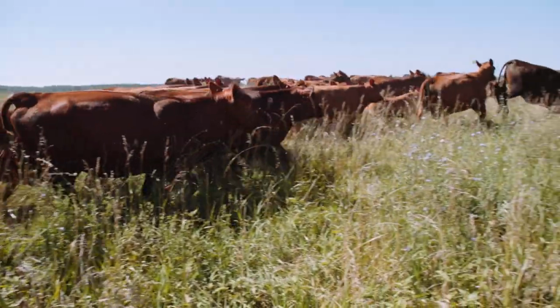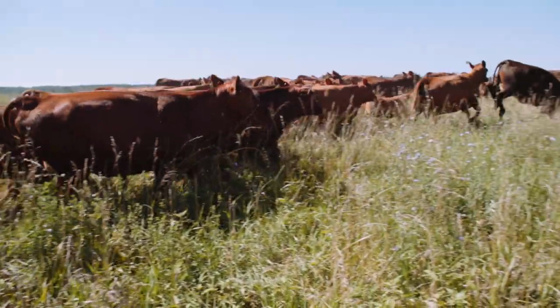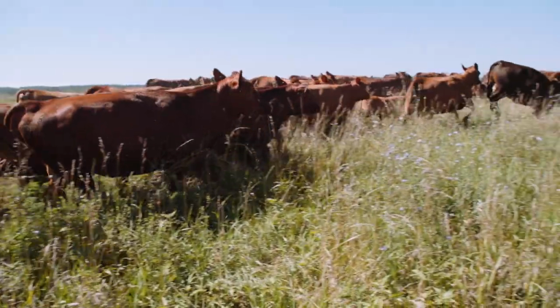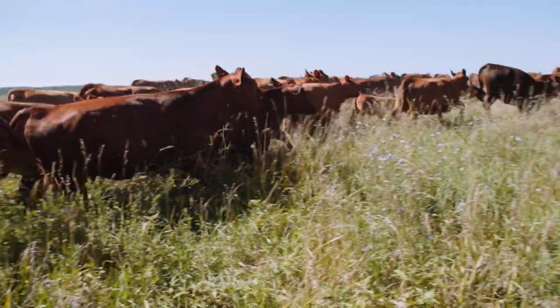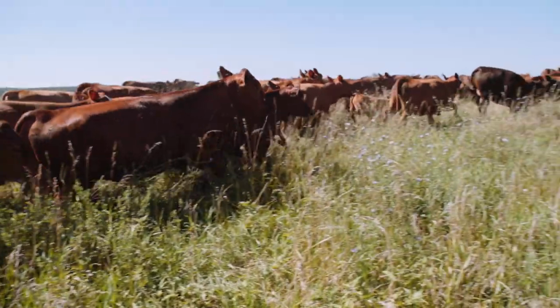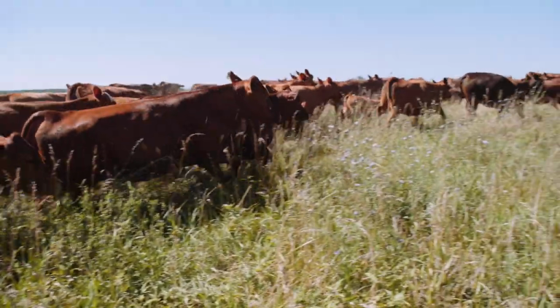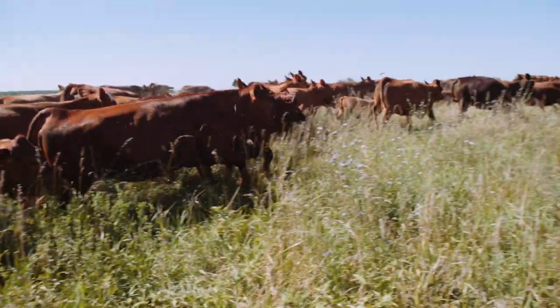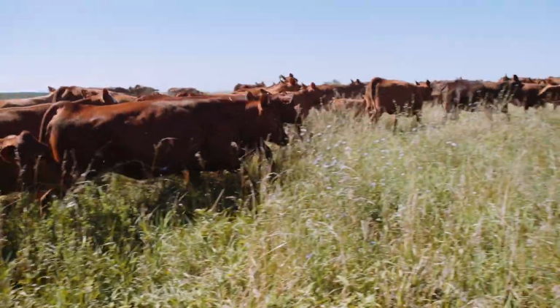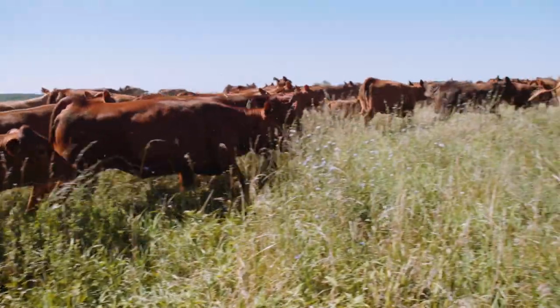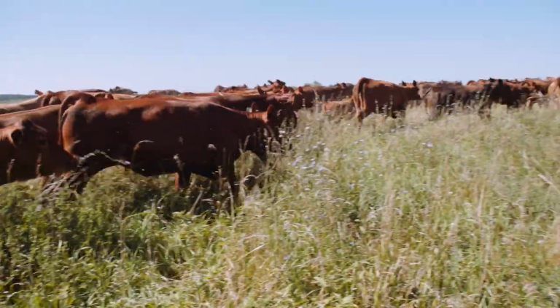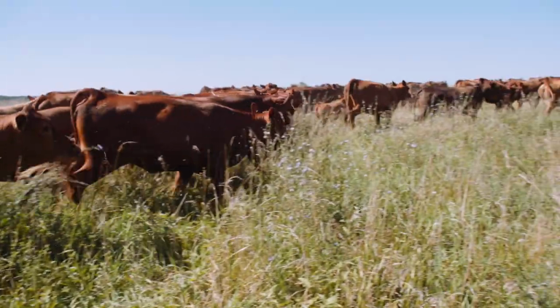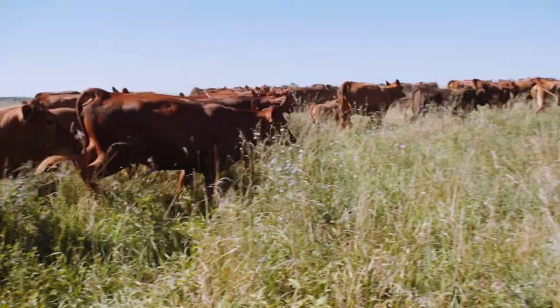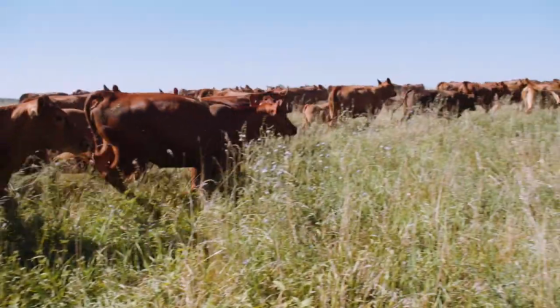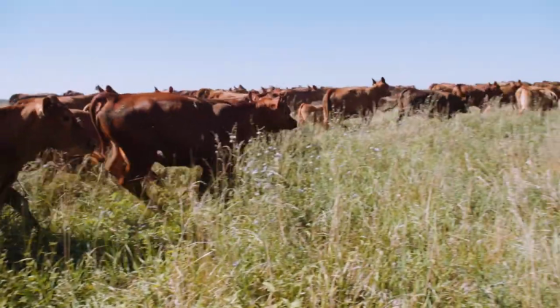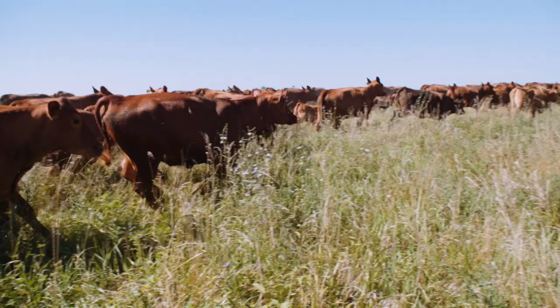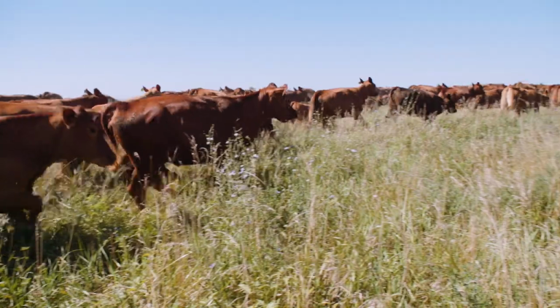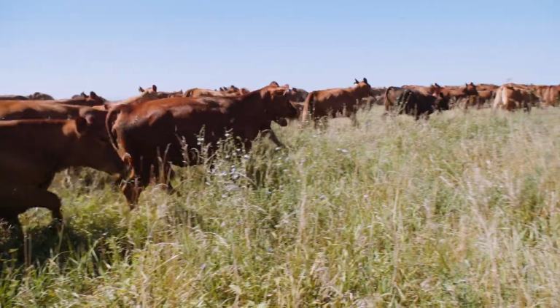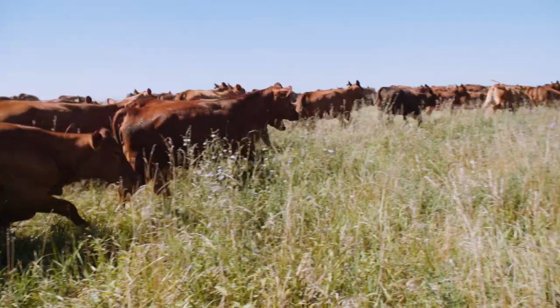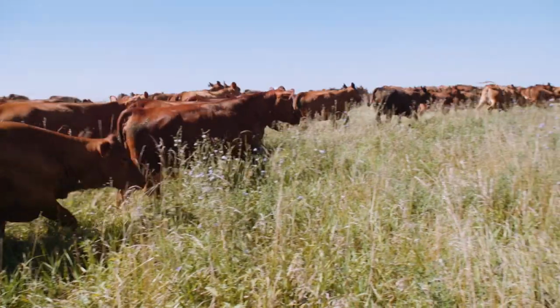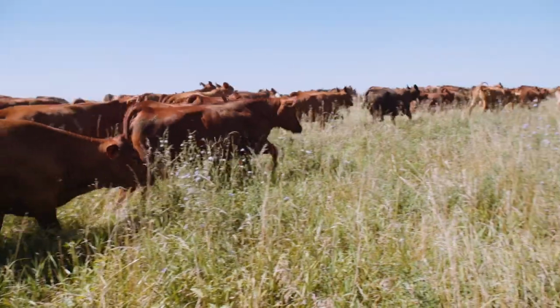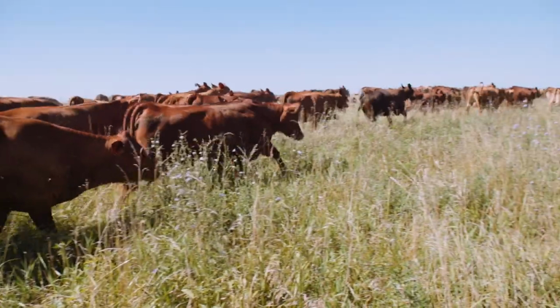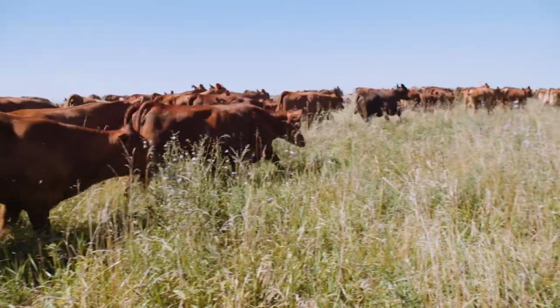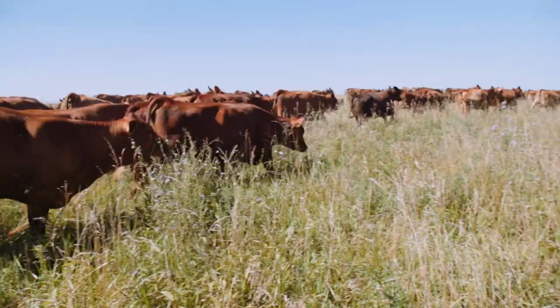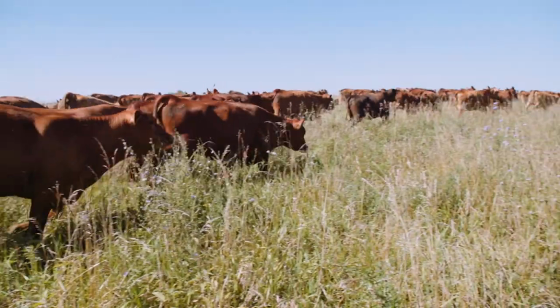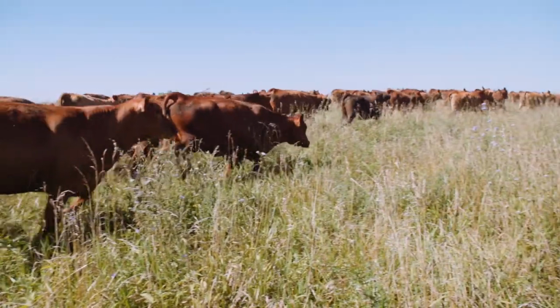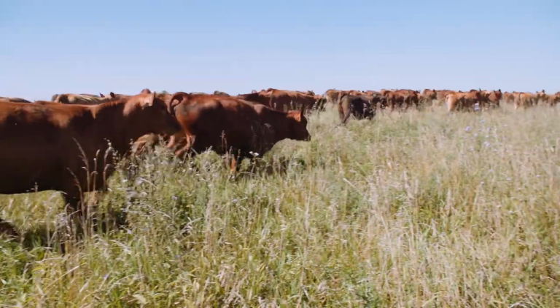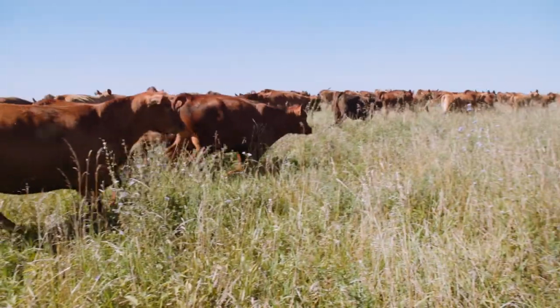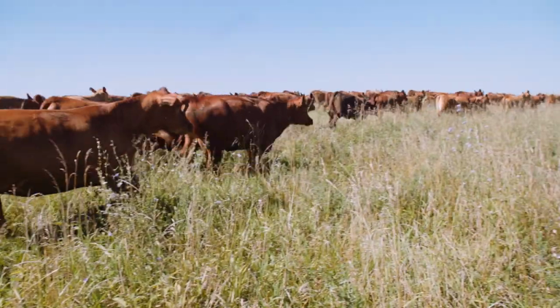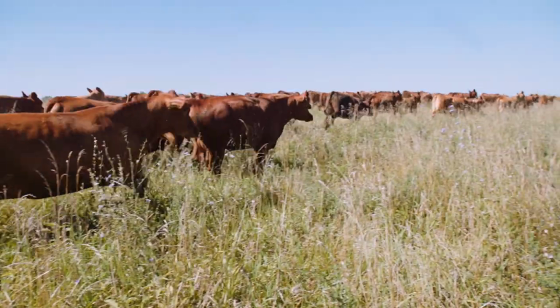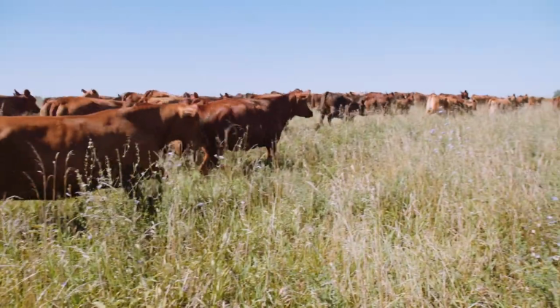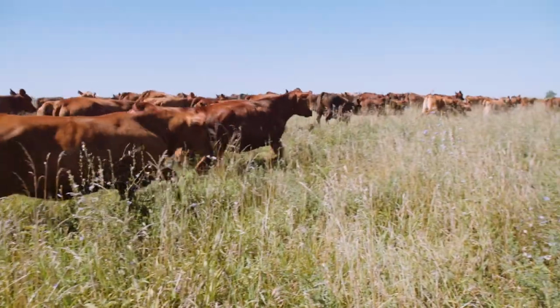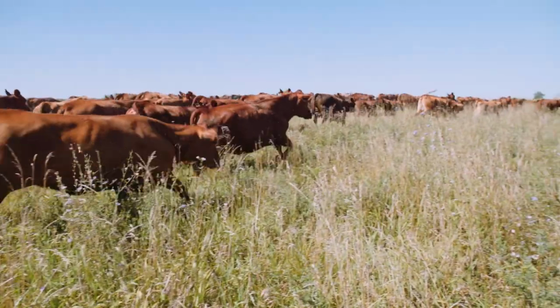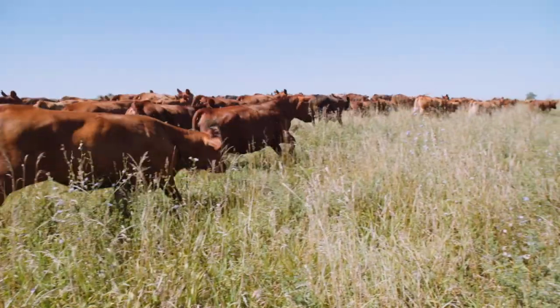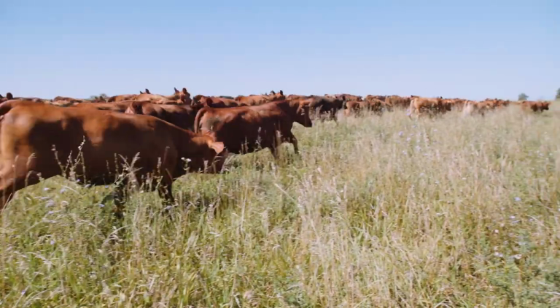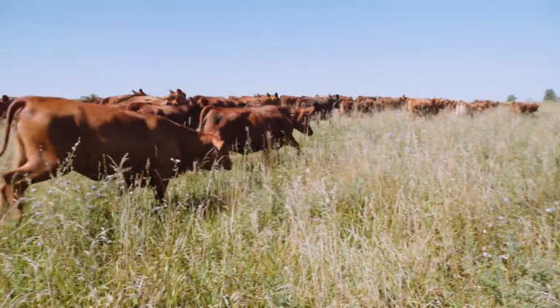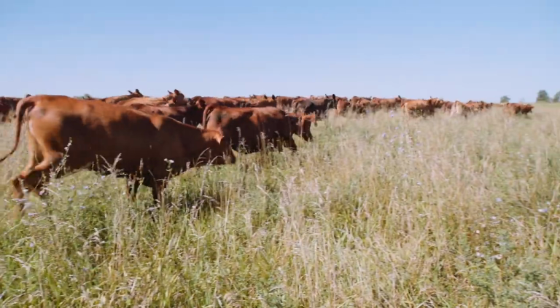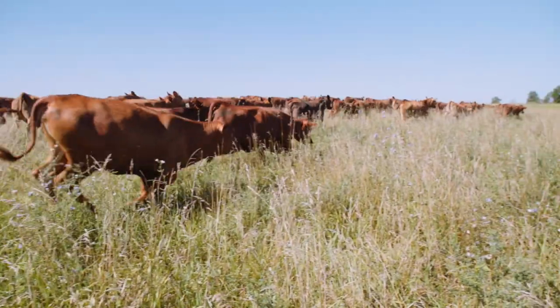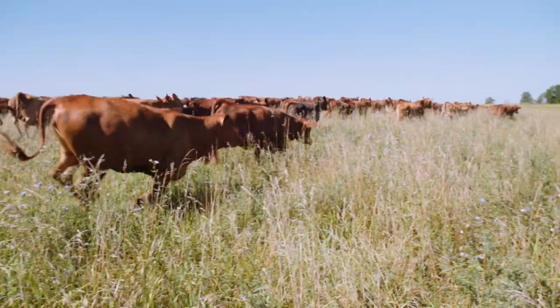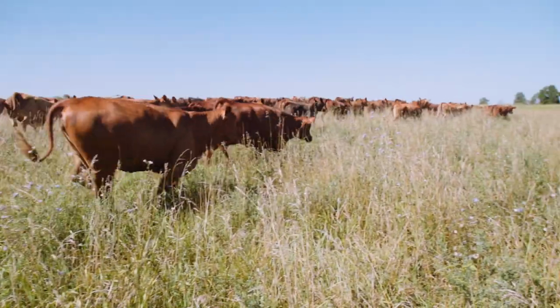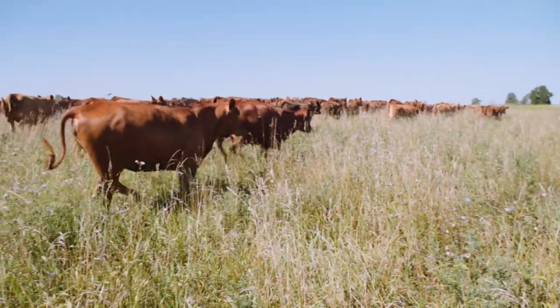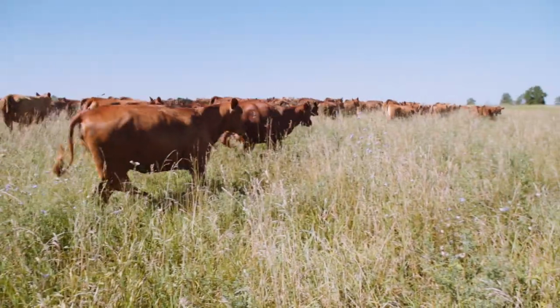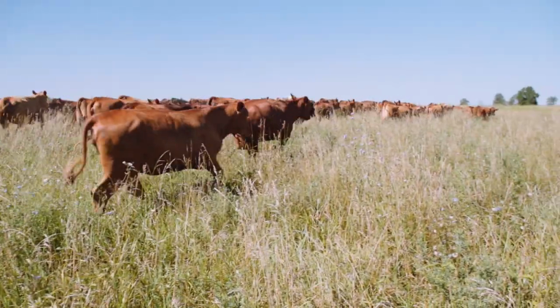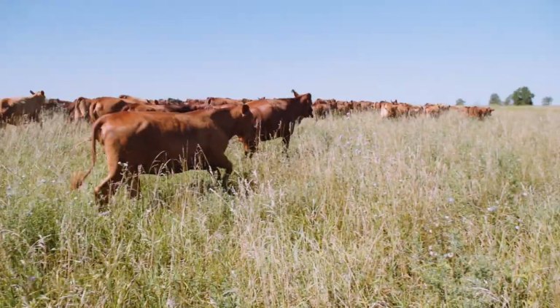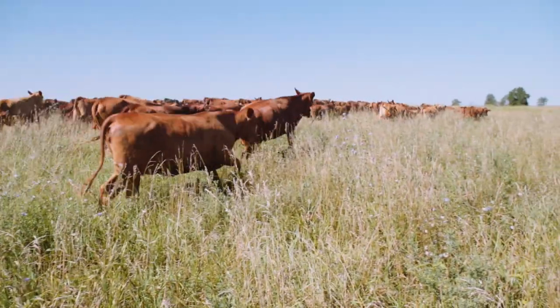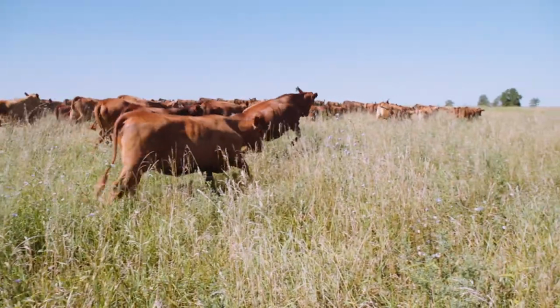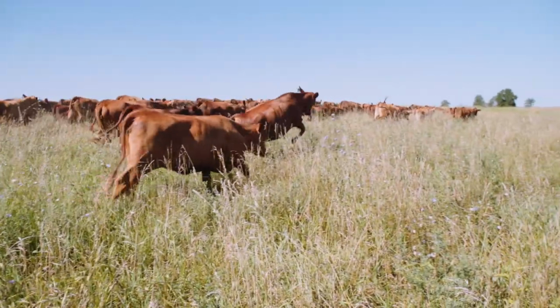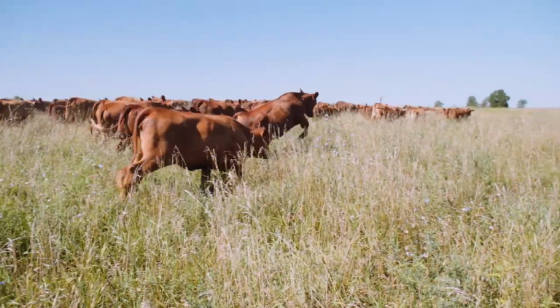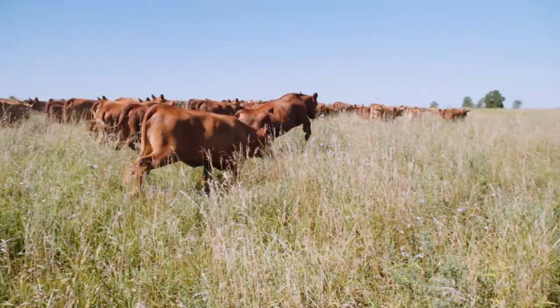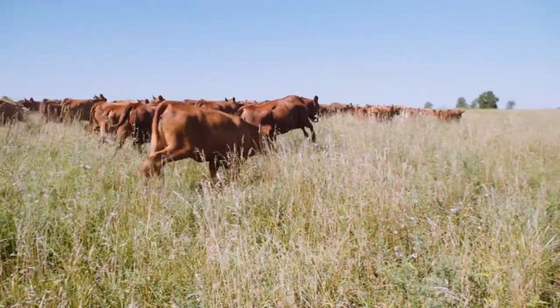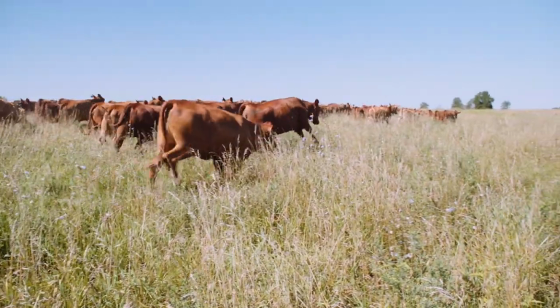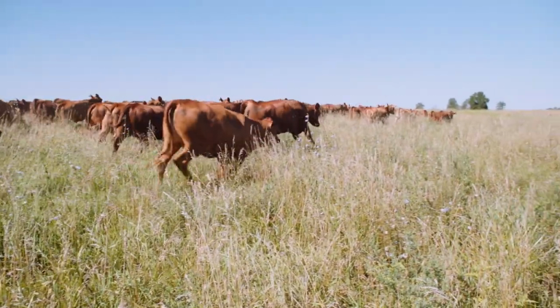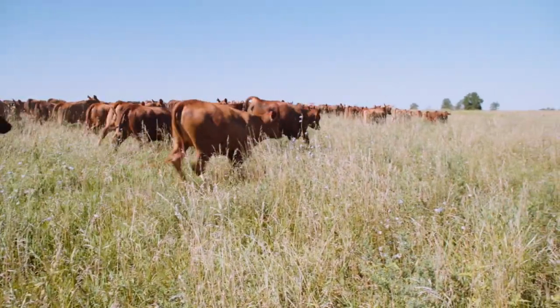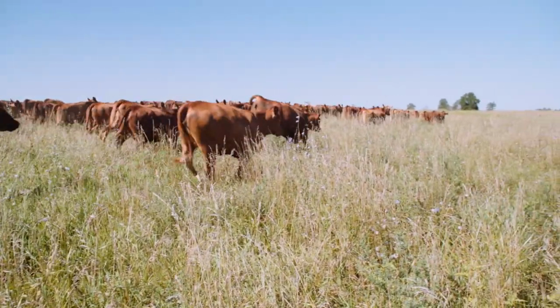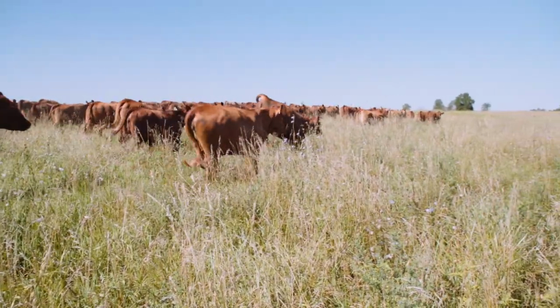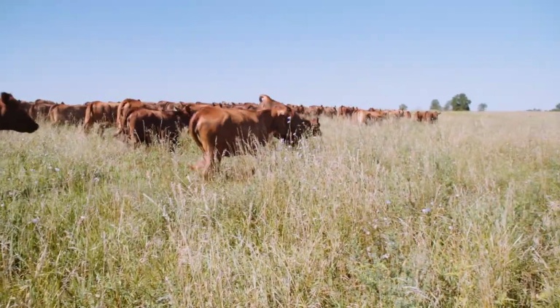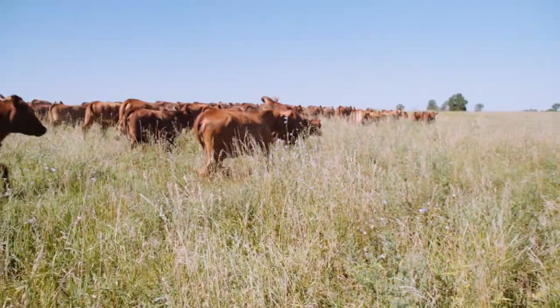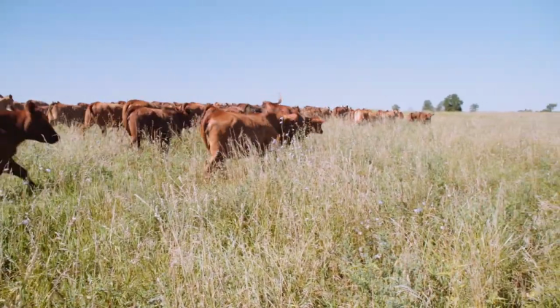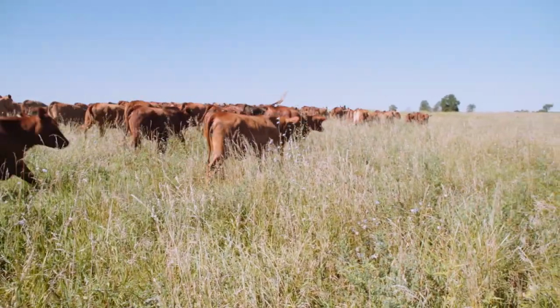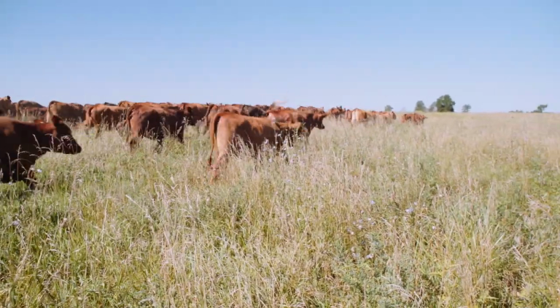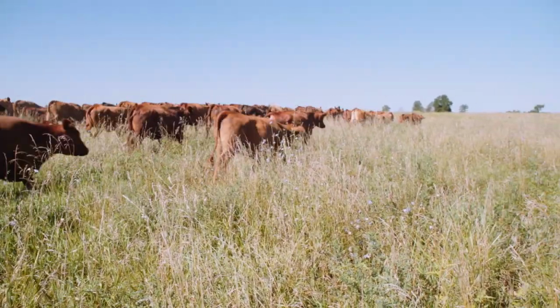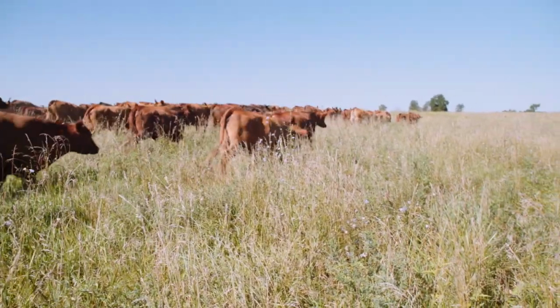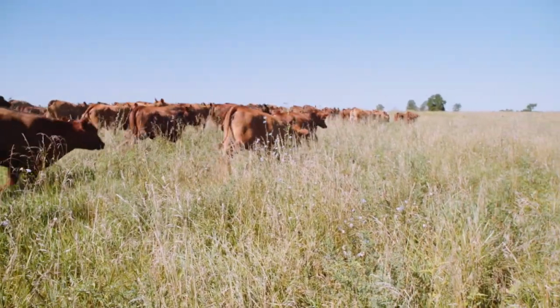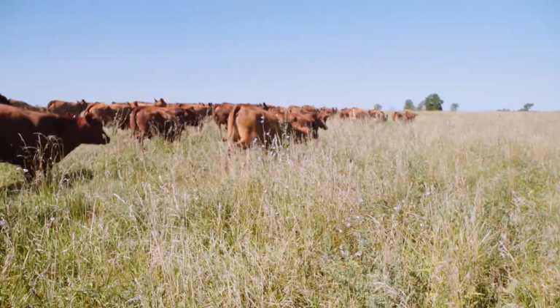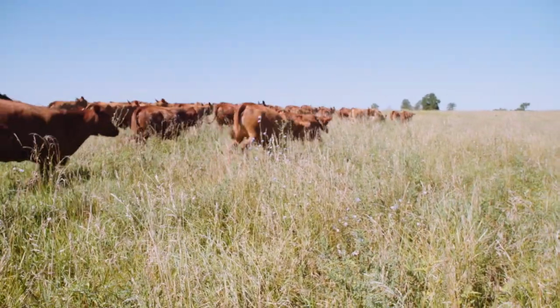When it's really hot, we come out in the afternoons and move them a little earlier, because they forget it's hot when they have new grass to go to.